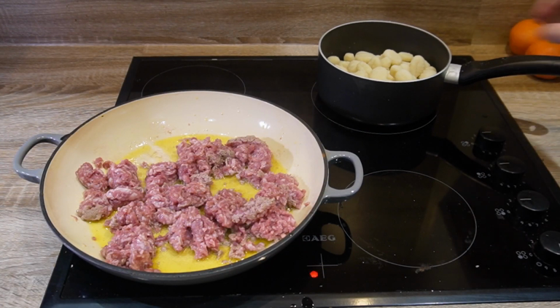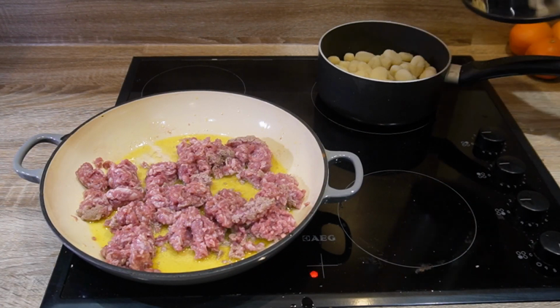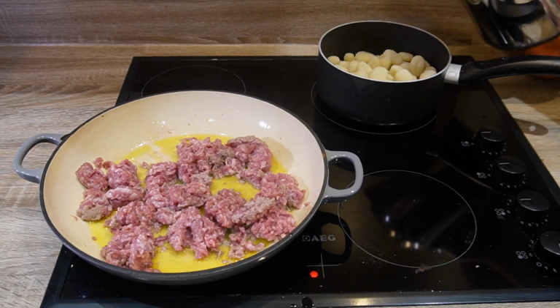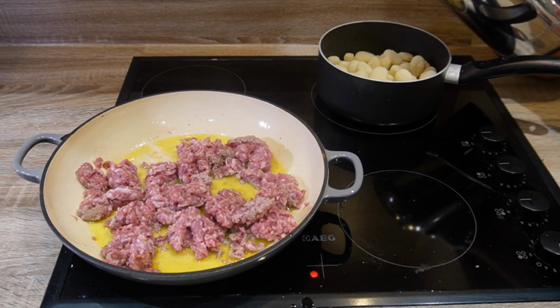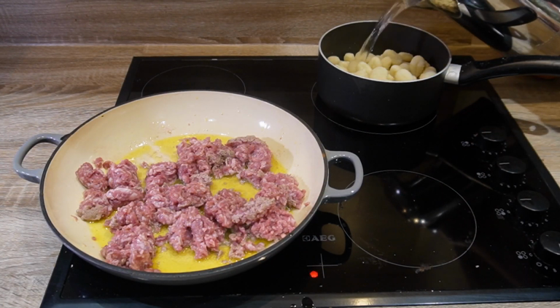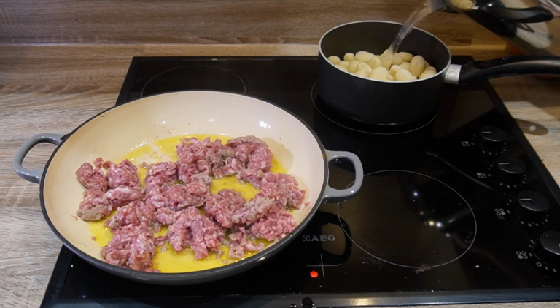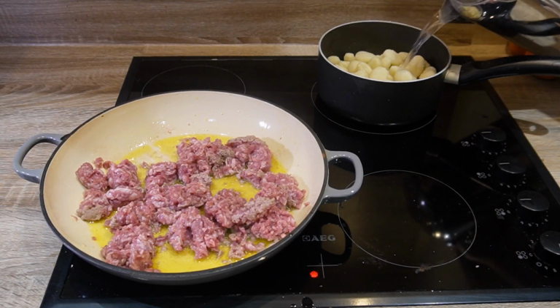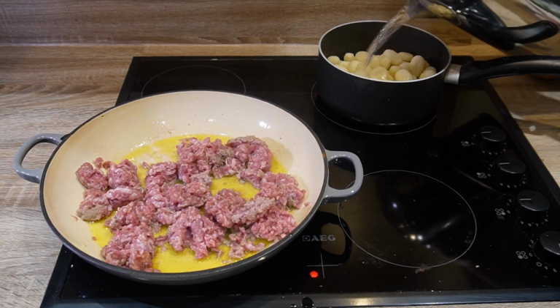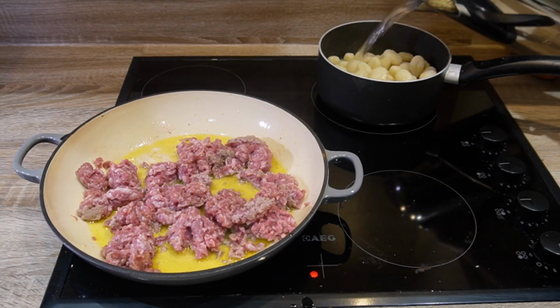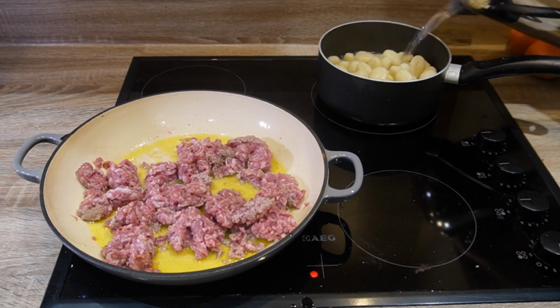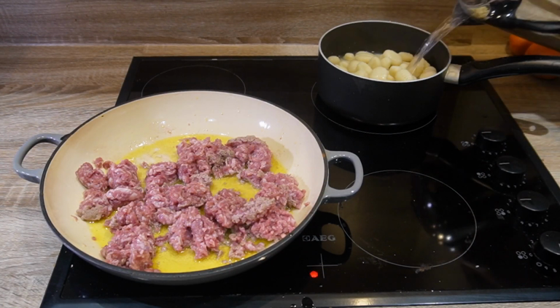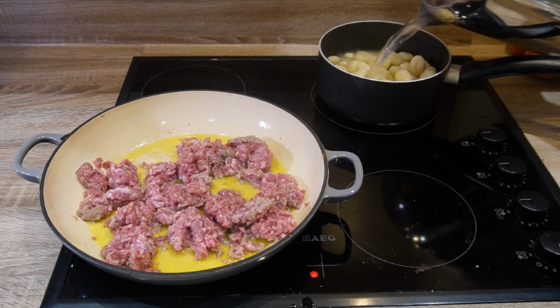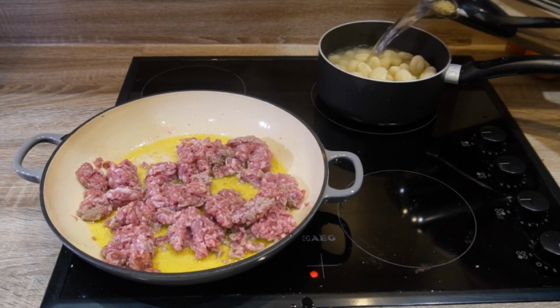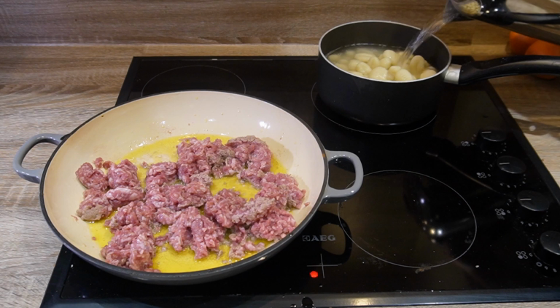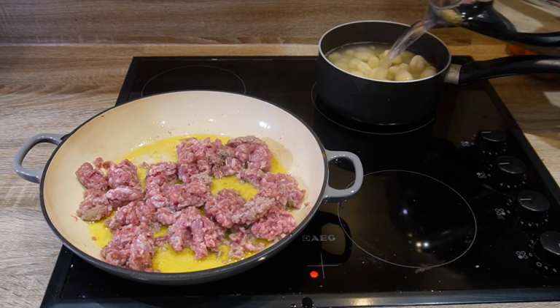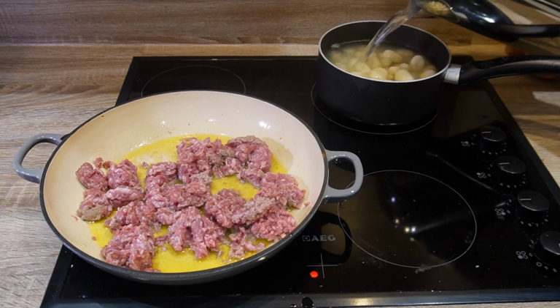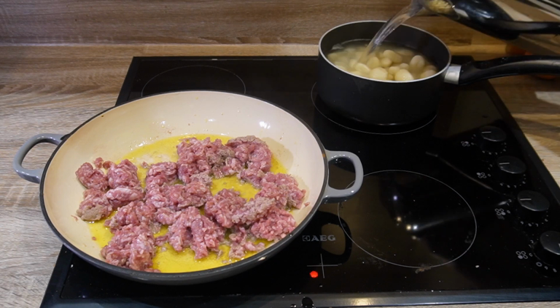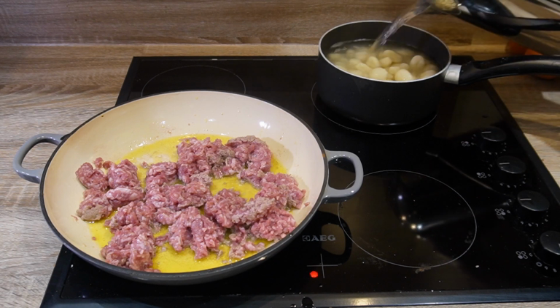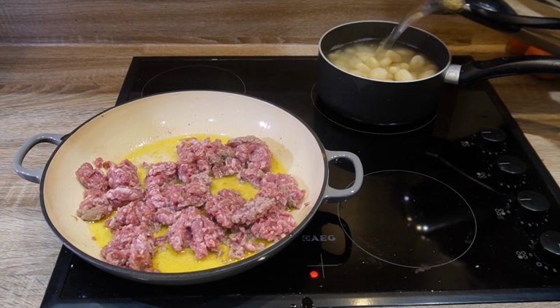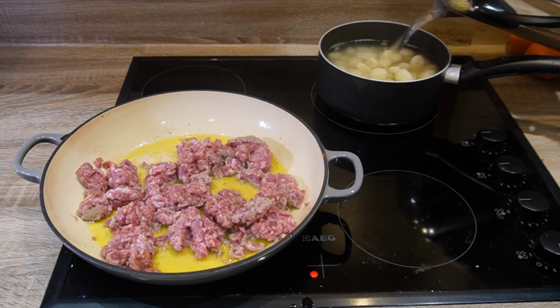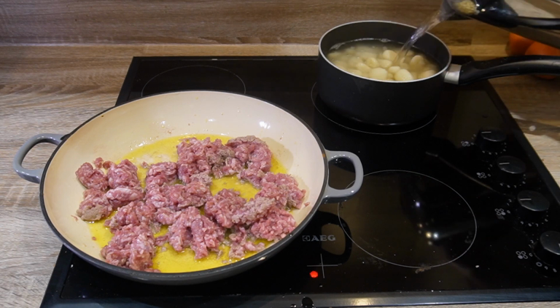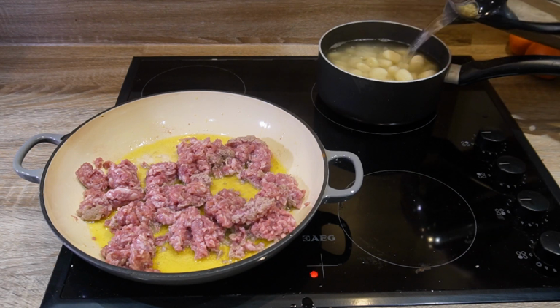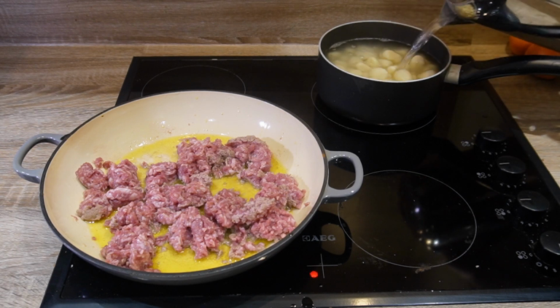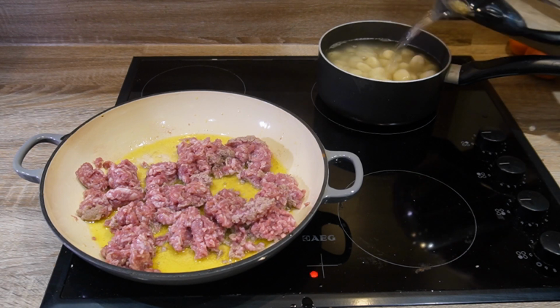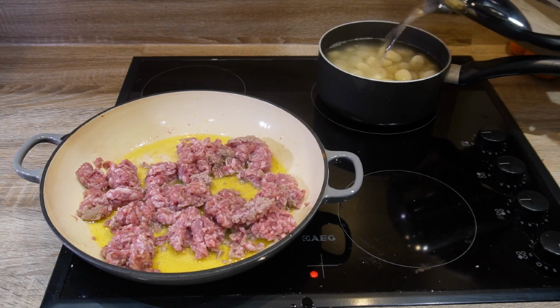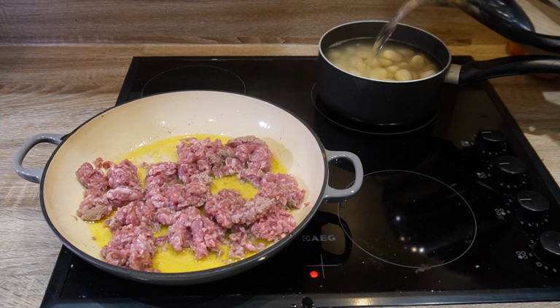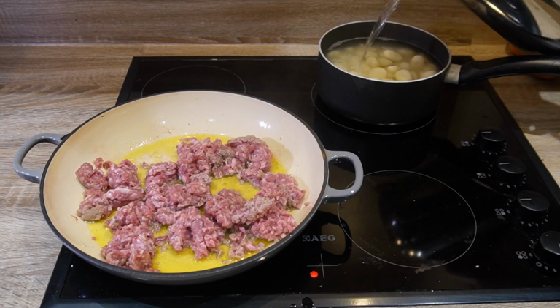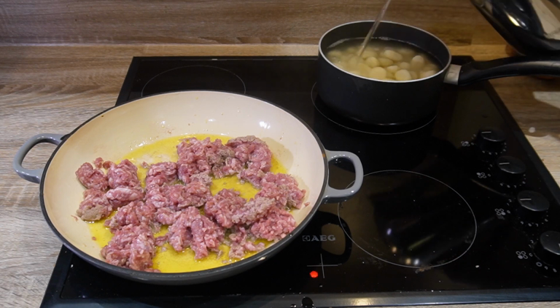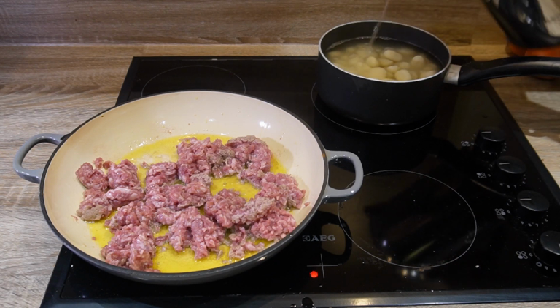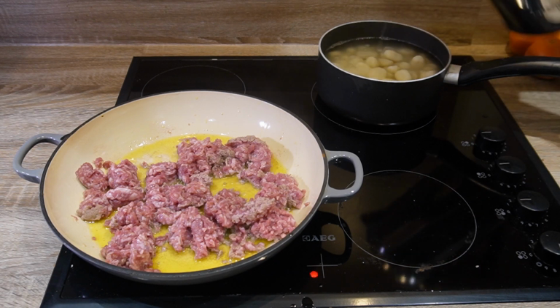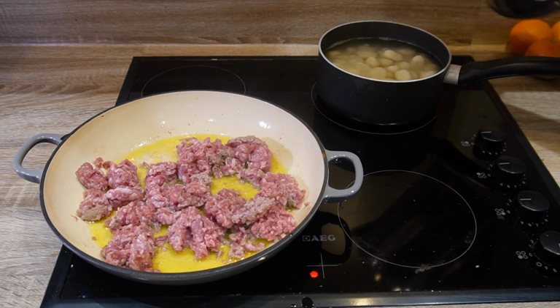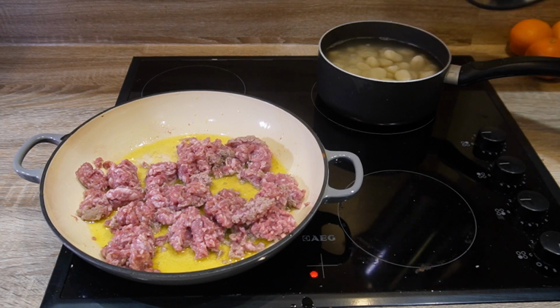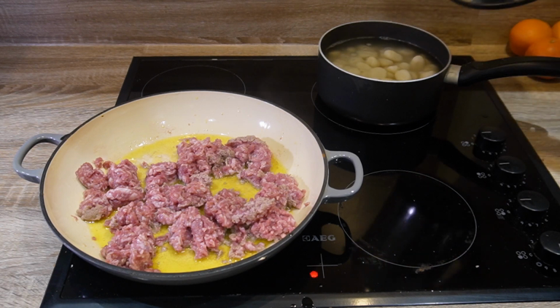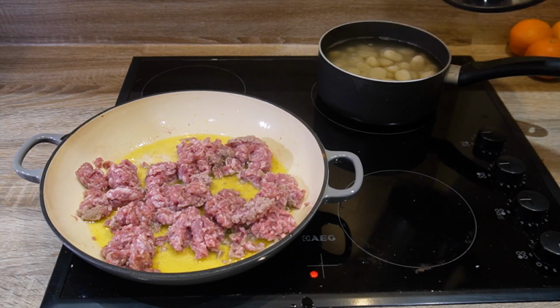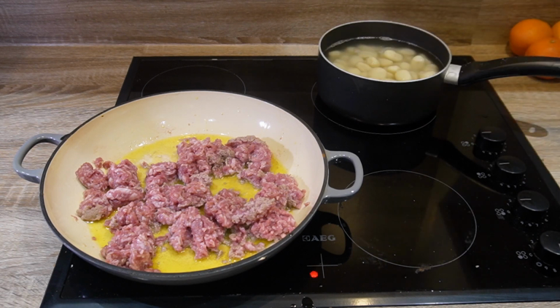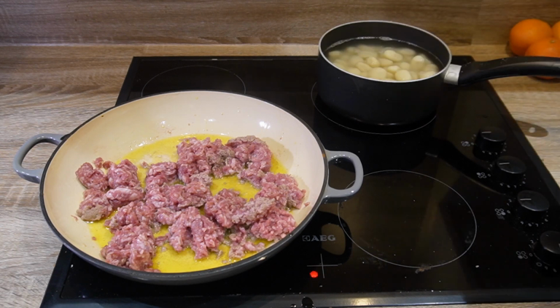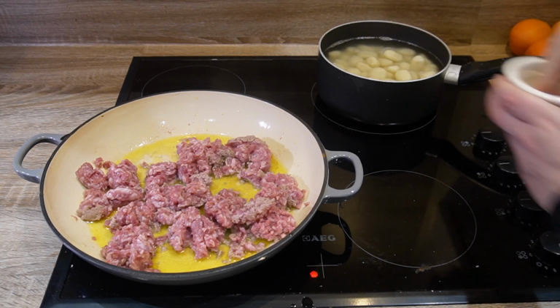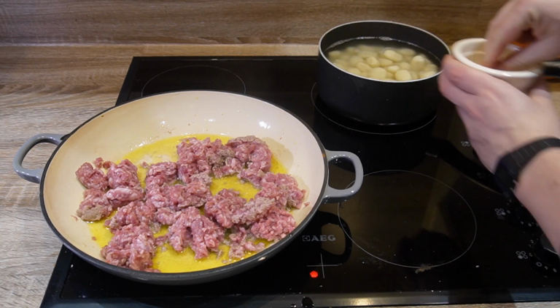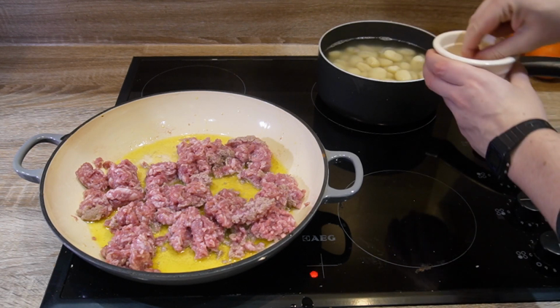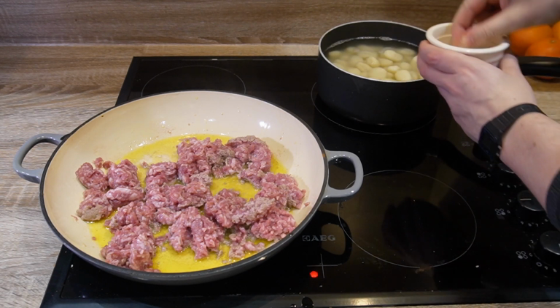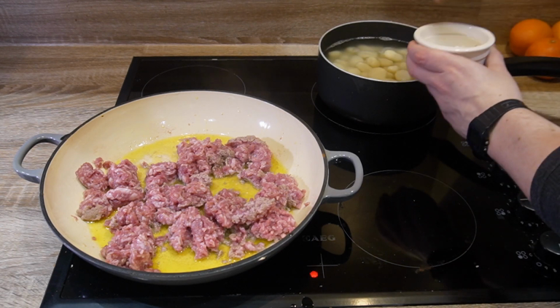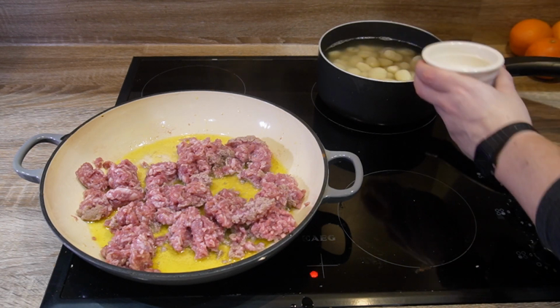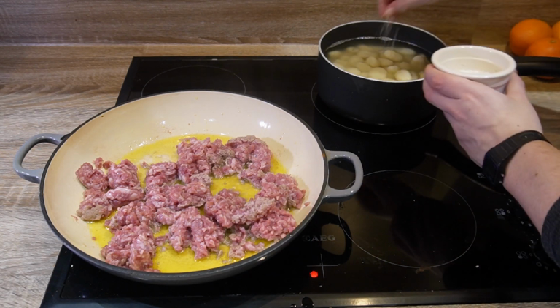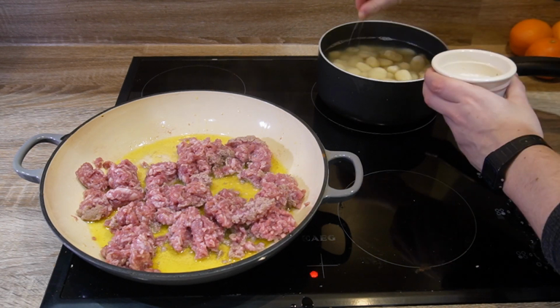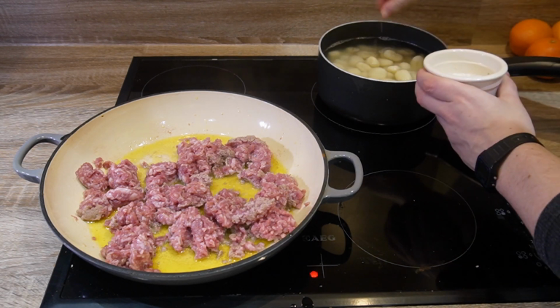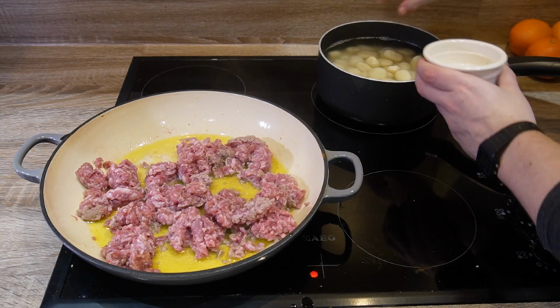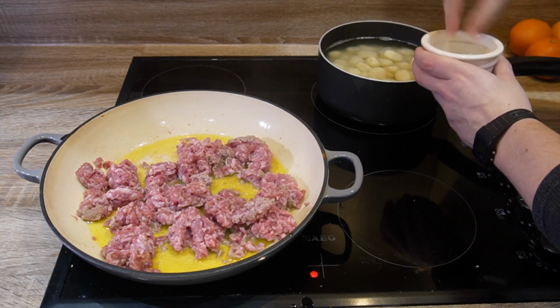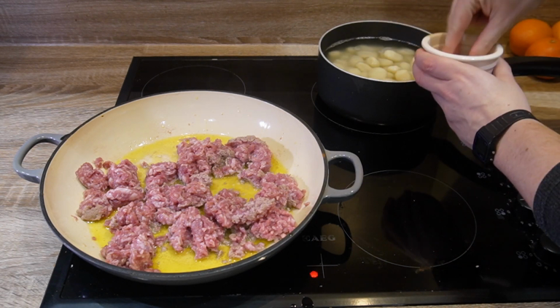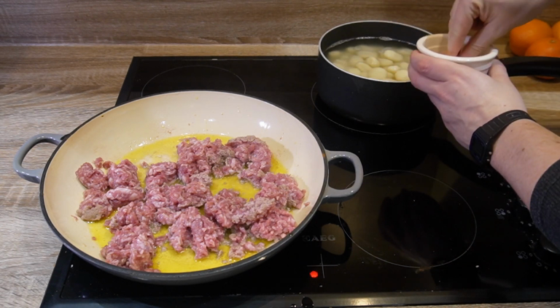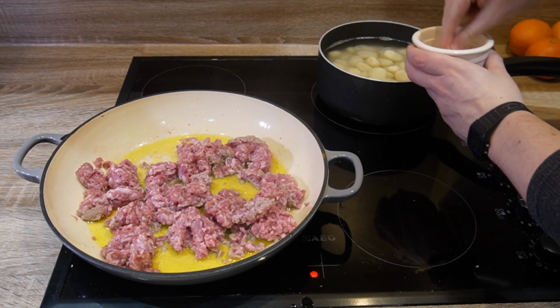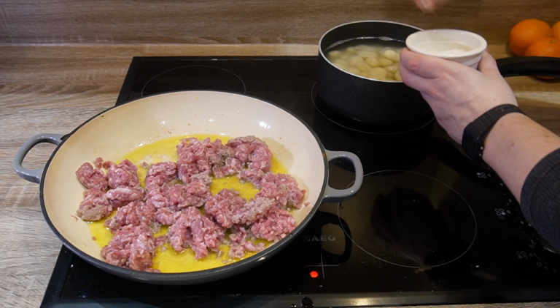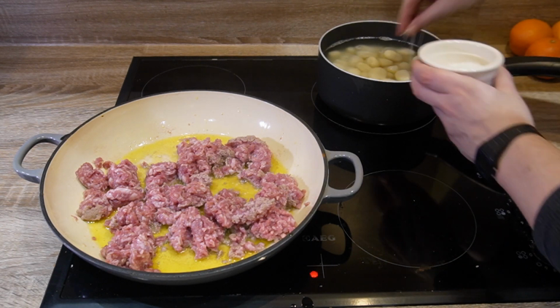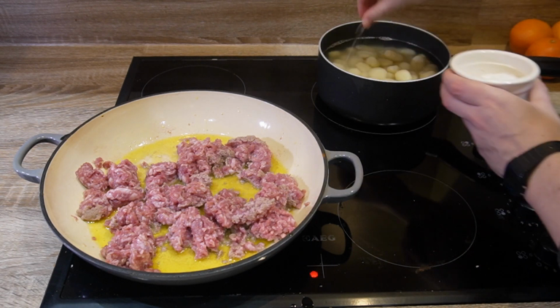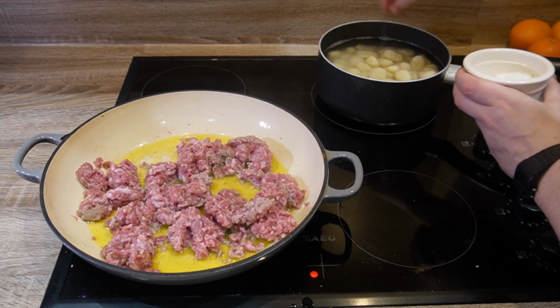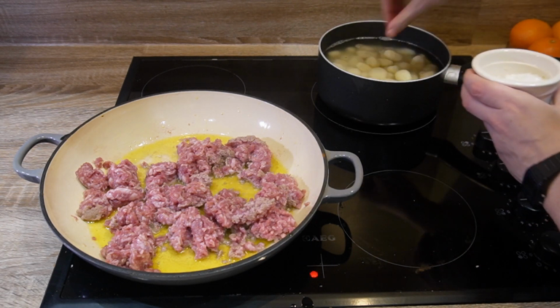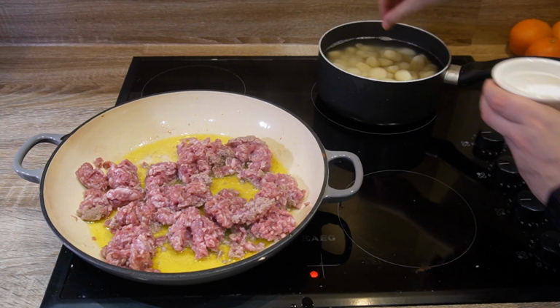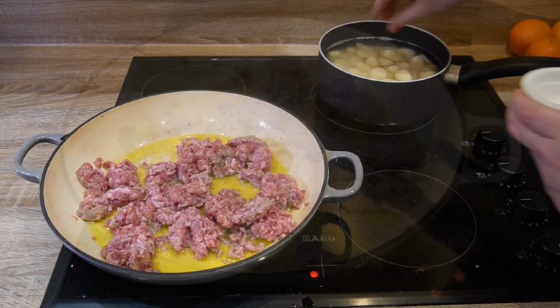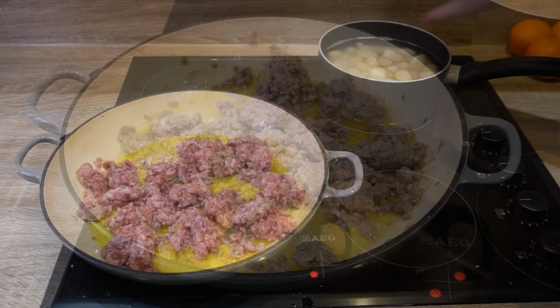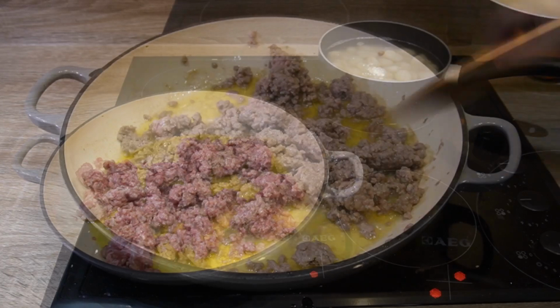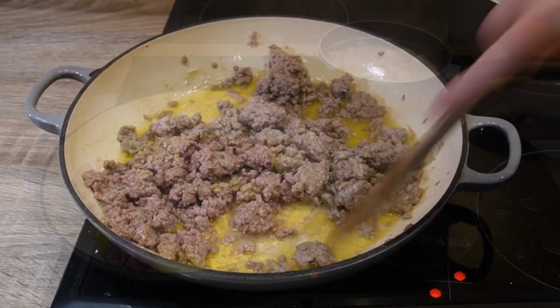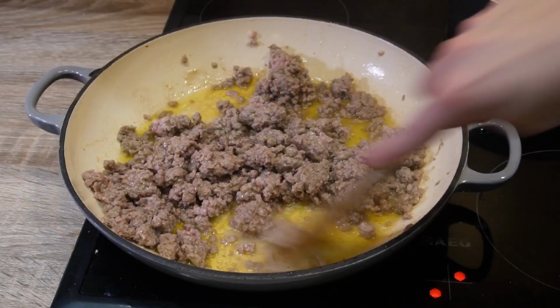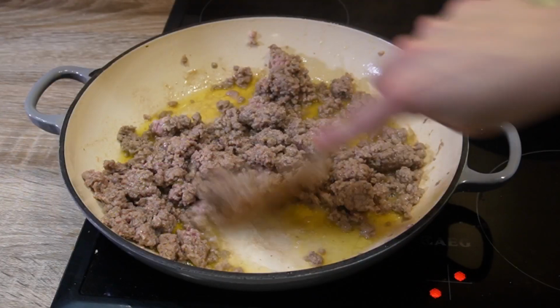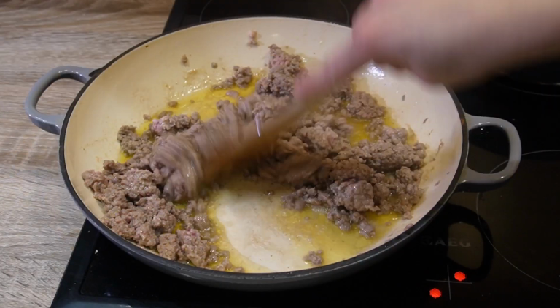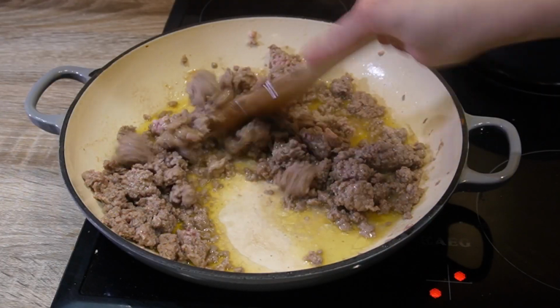Meanwhile, pour hot water over your gnocchi in the pan on a hob, turn the hob on maximum and leave it.